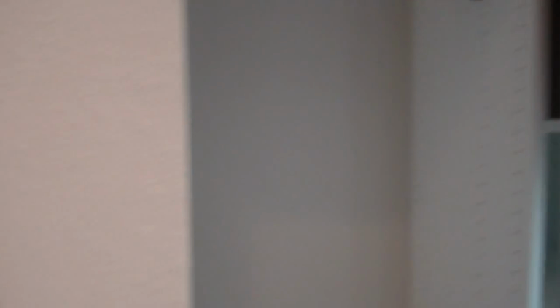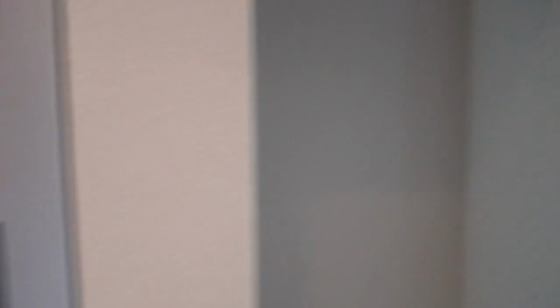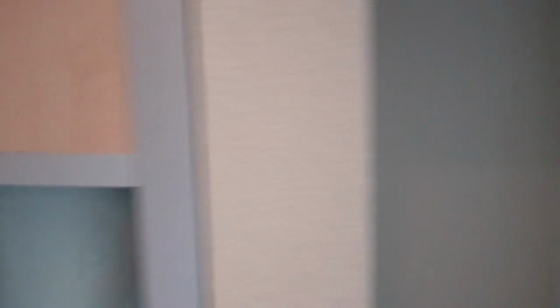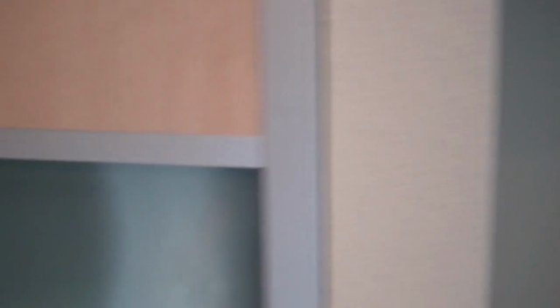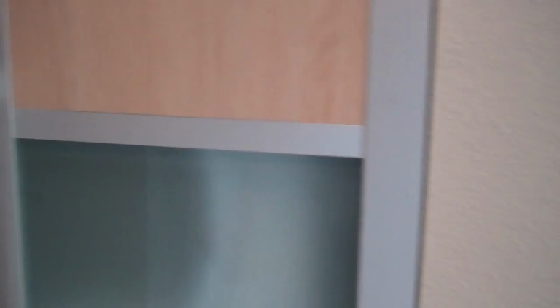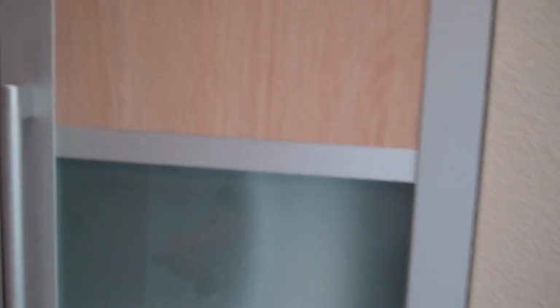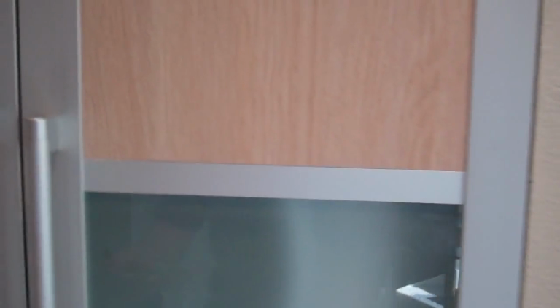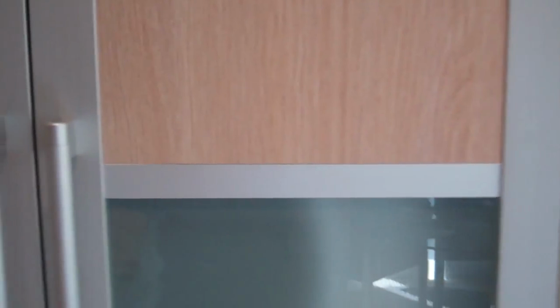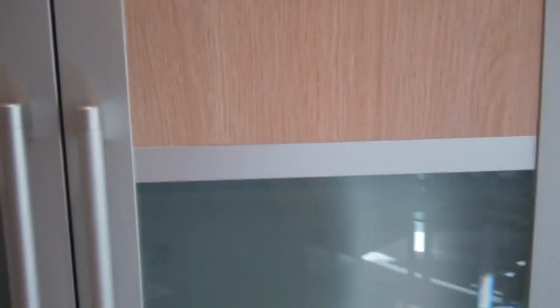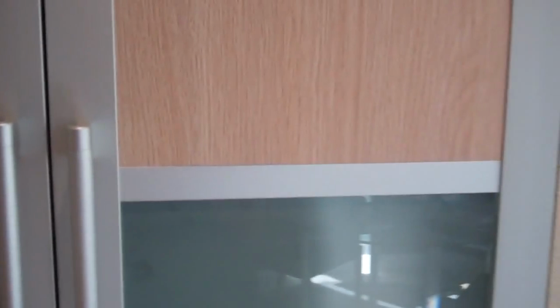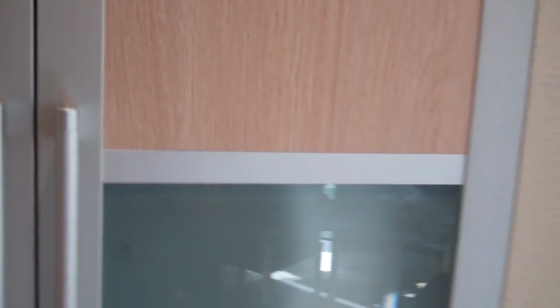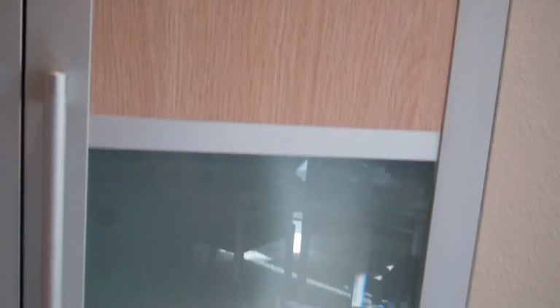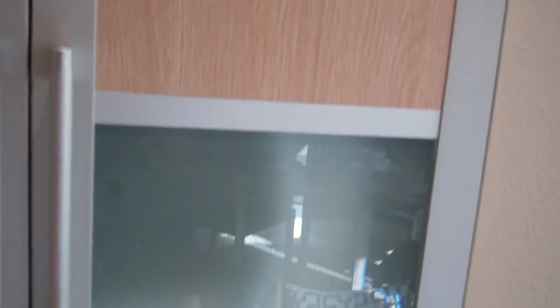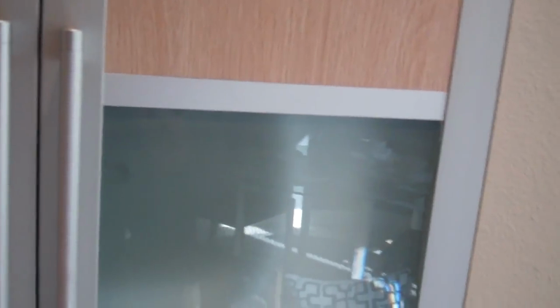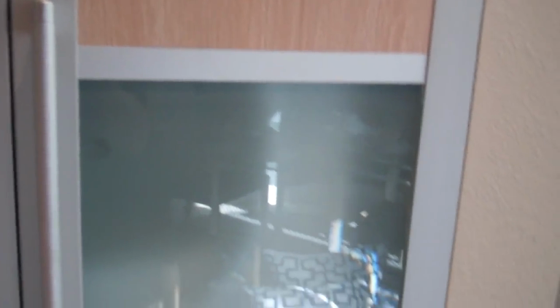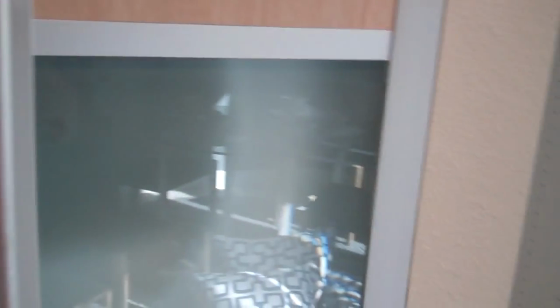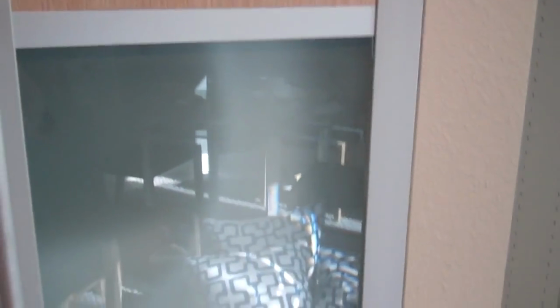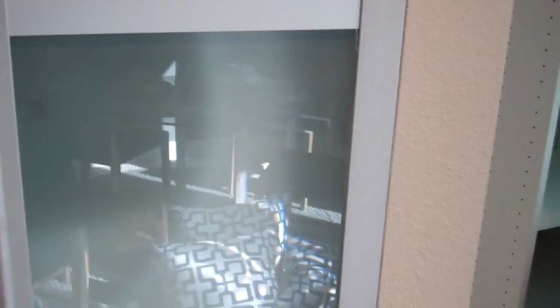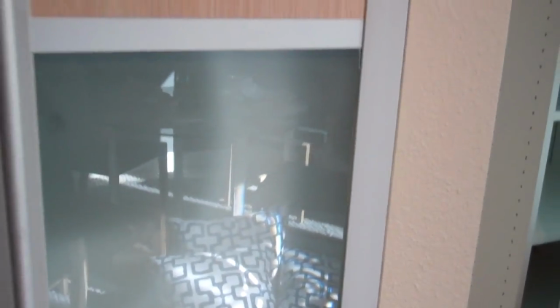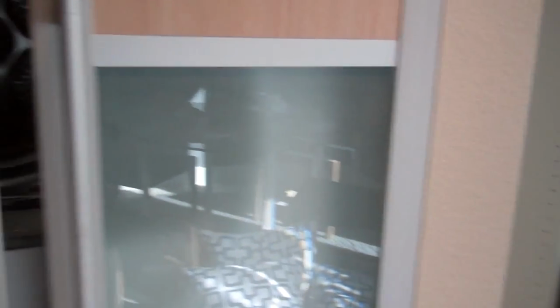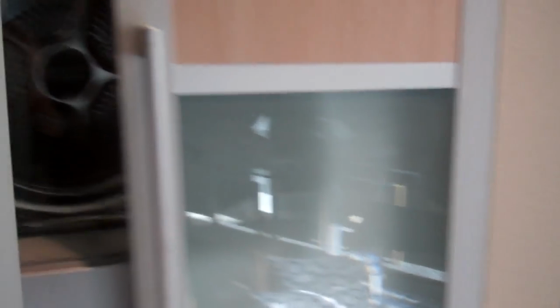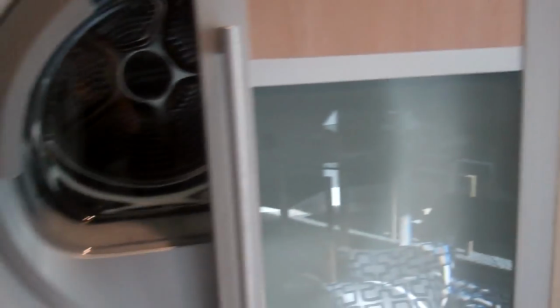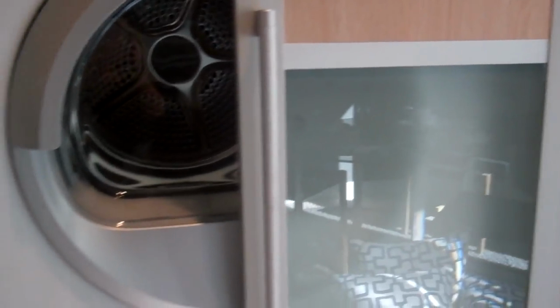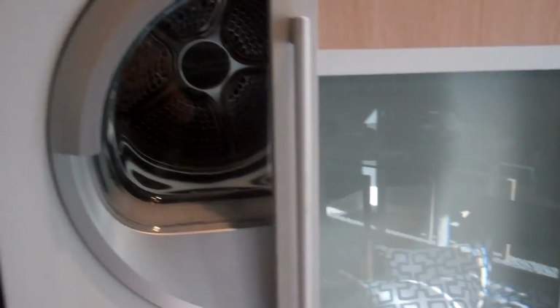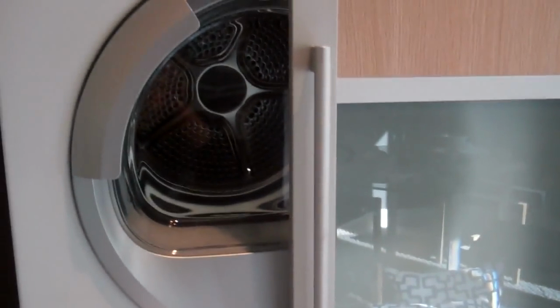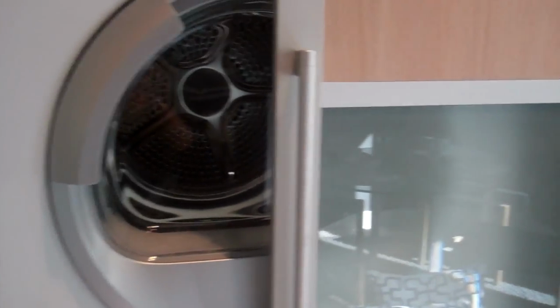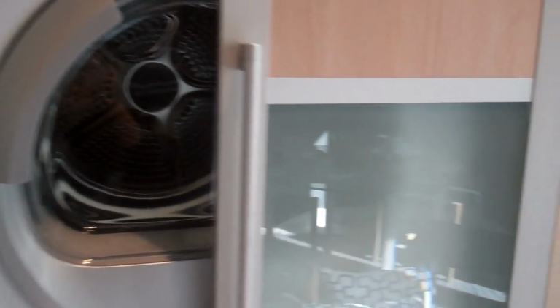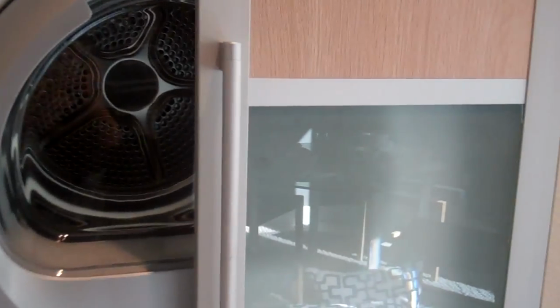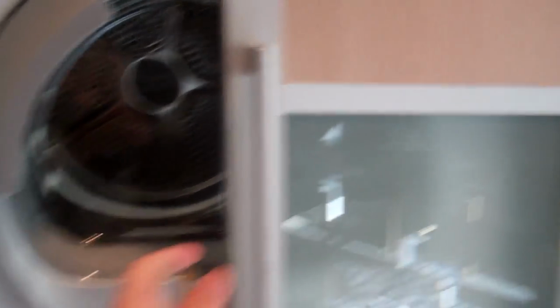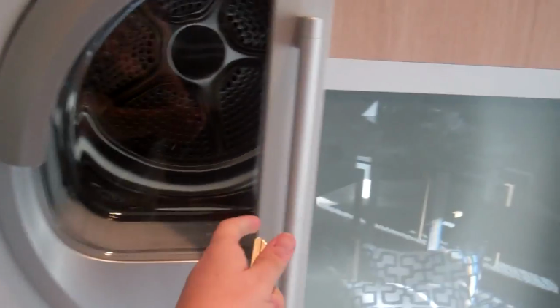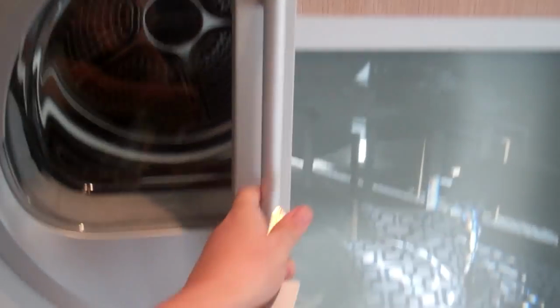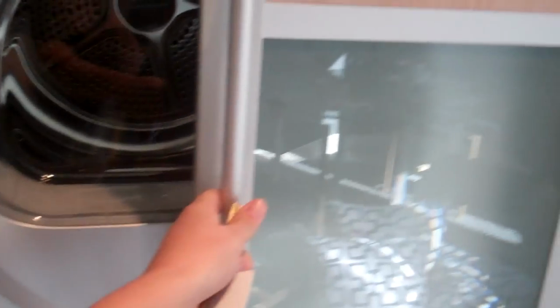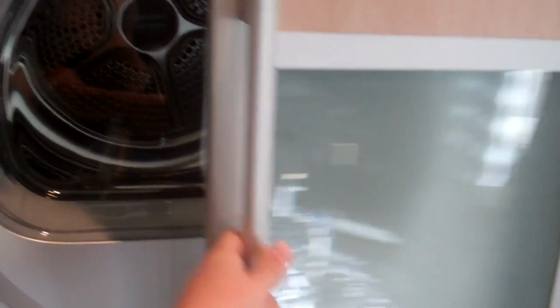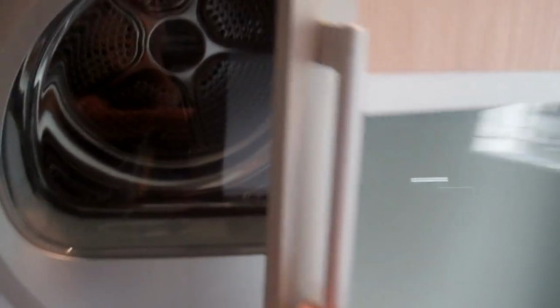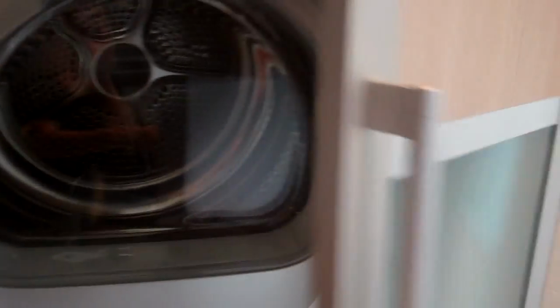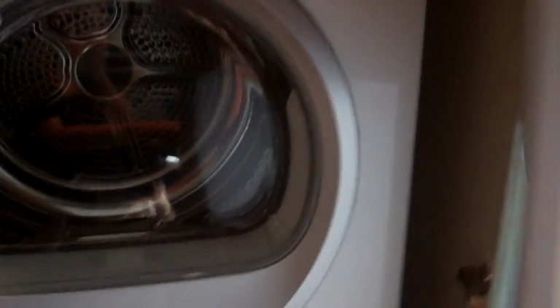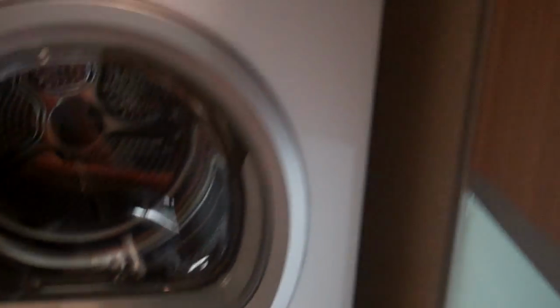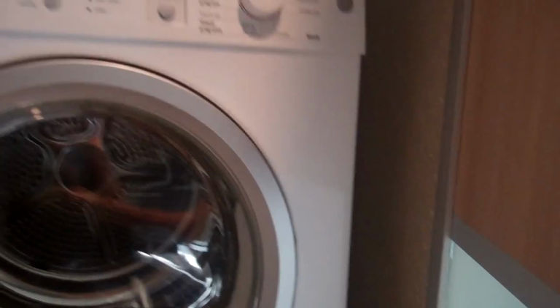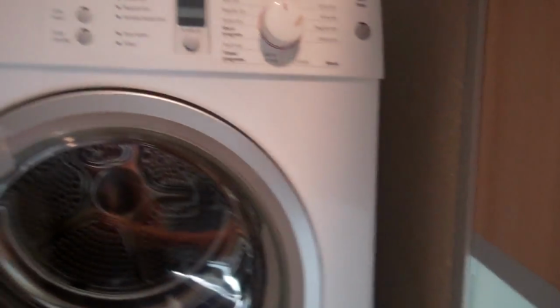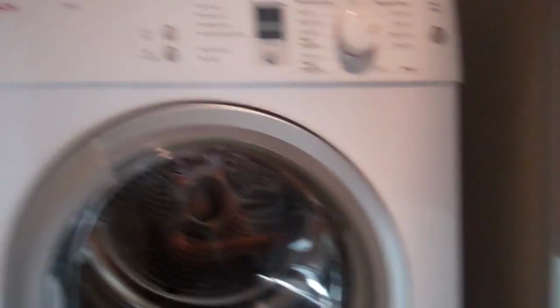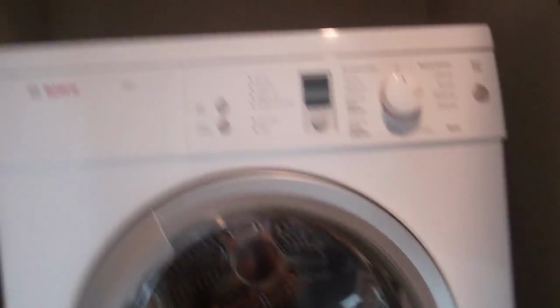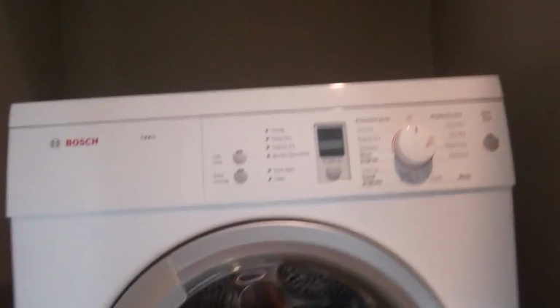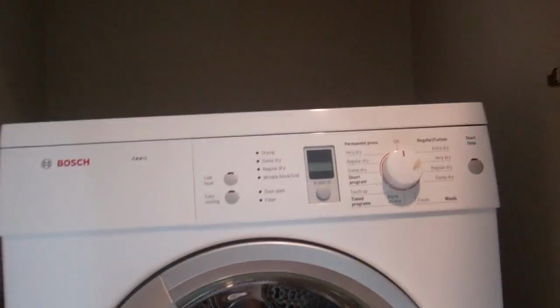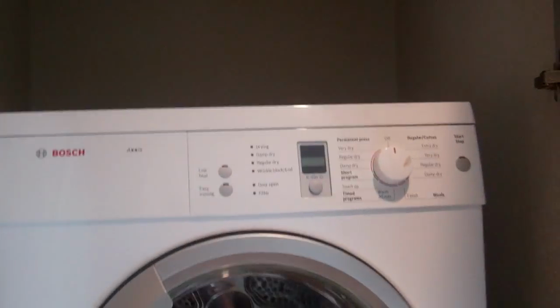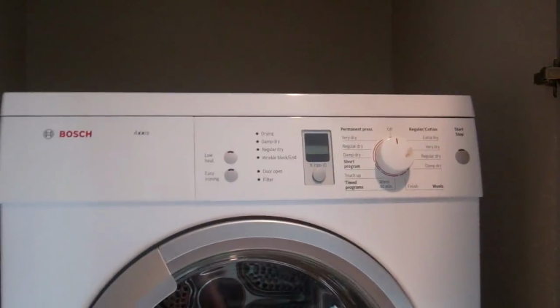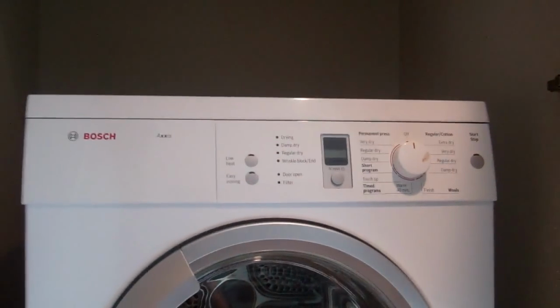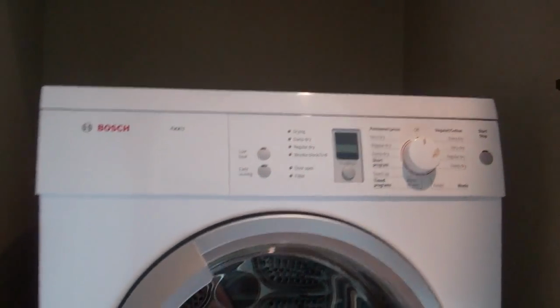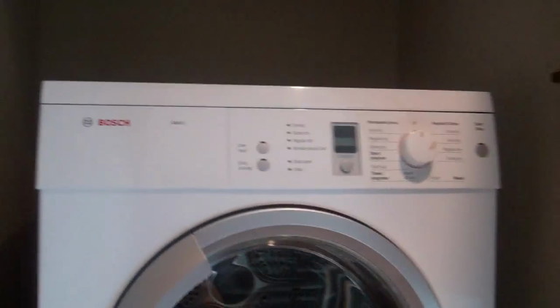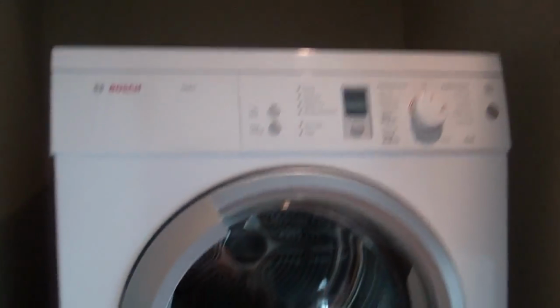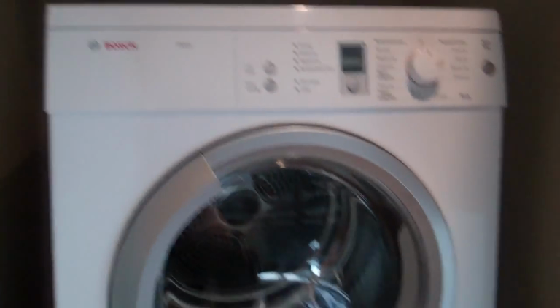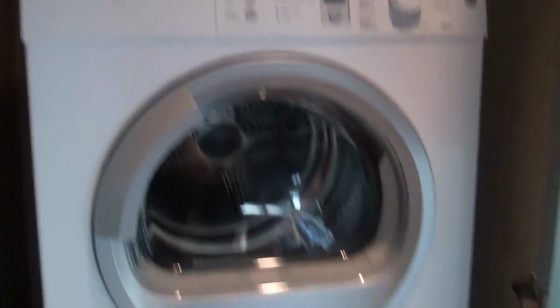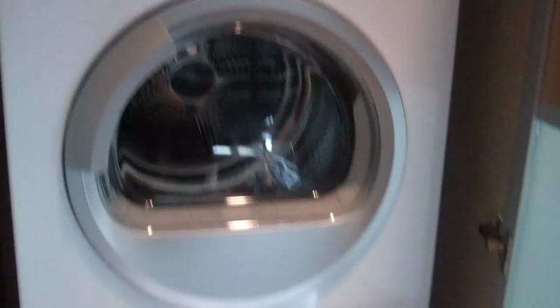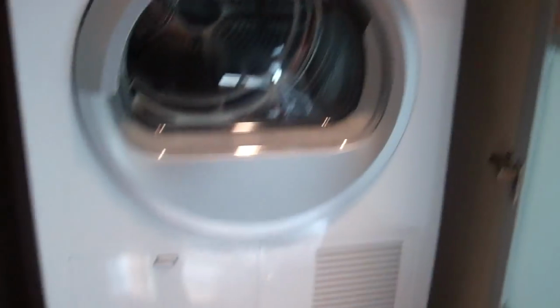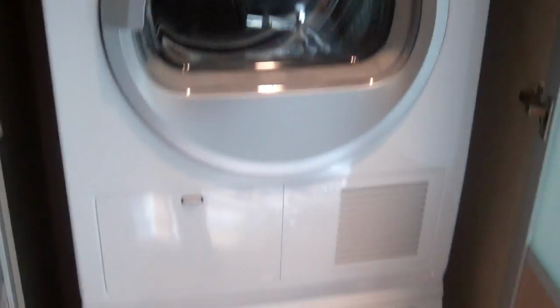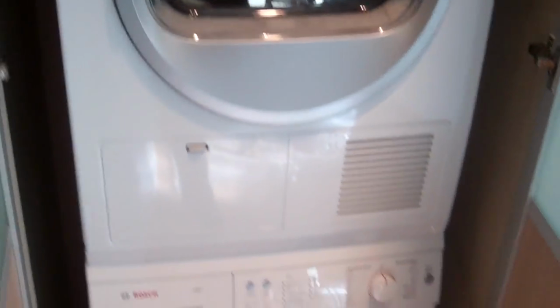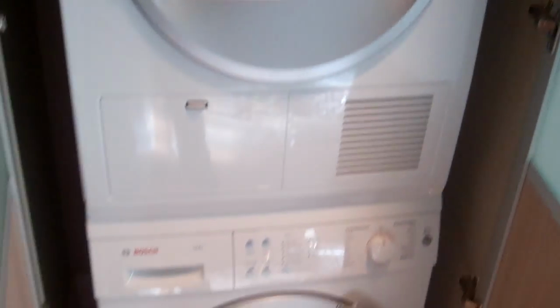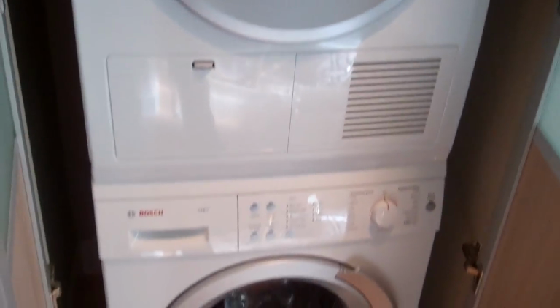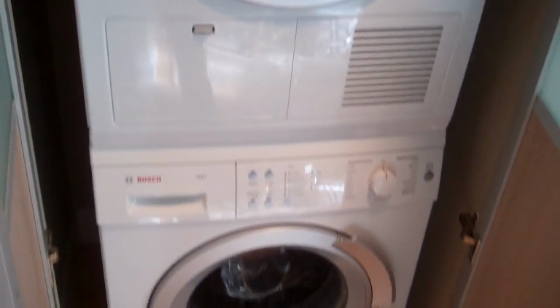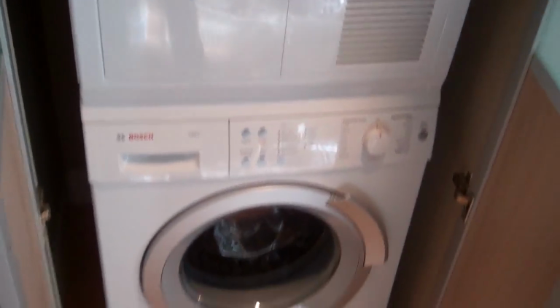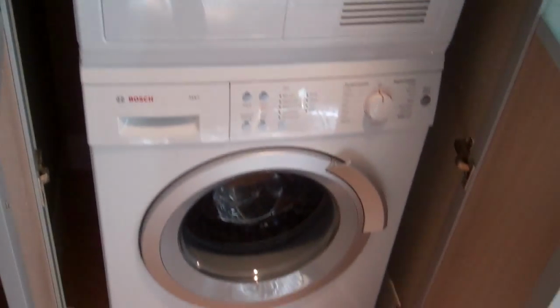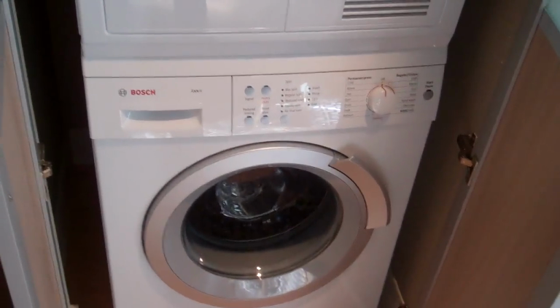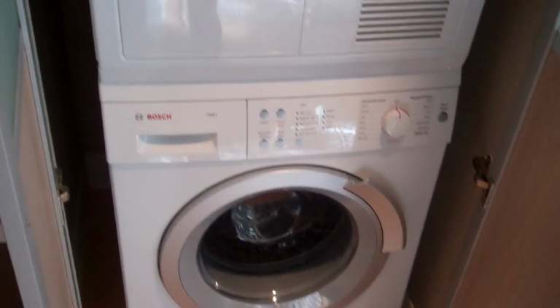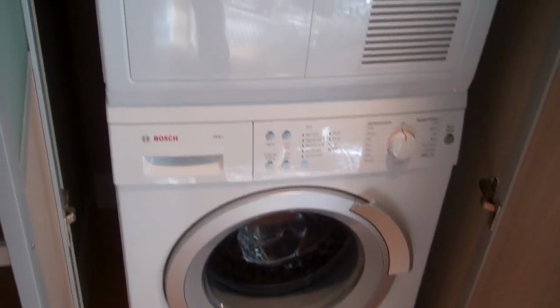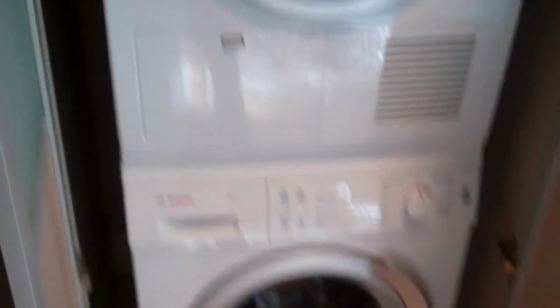Next to that, we have the washer and dryer — stackable and Bosch.